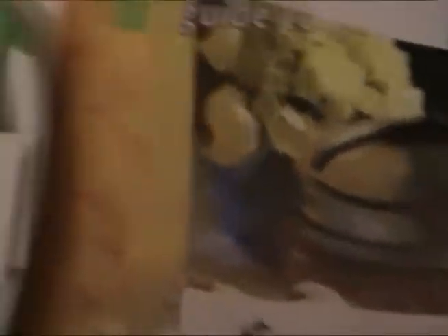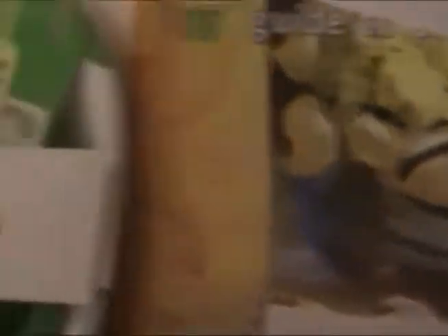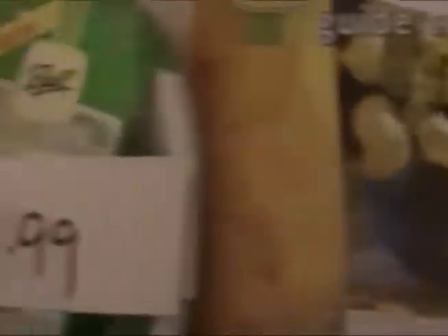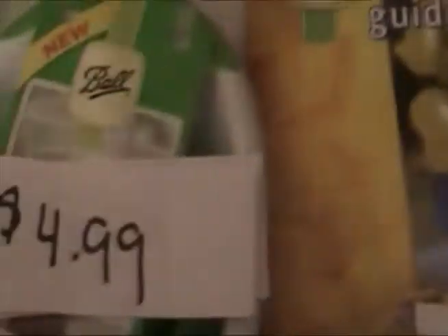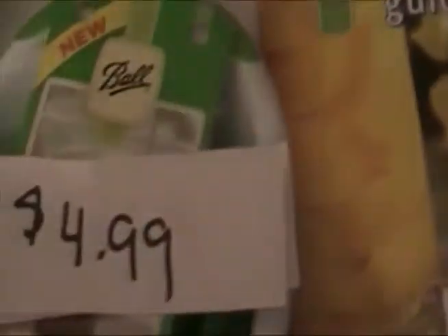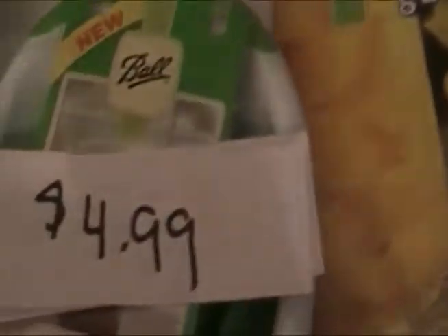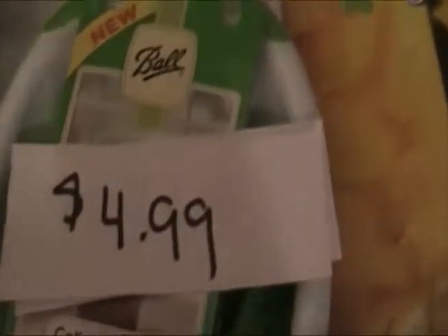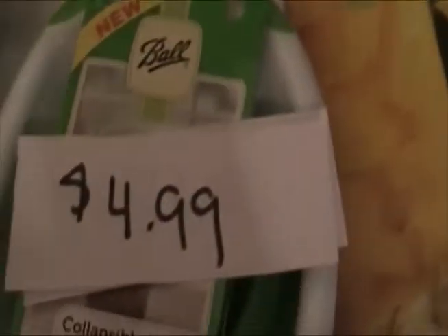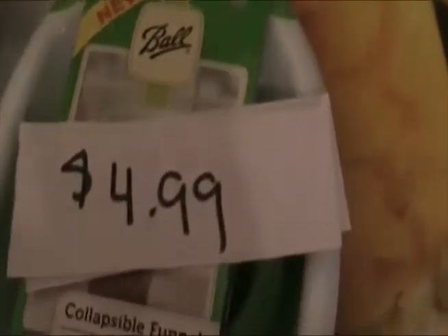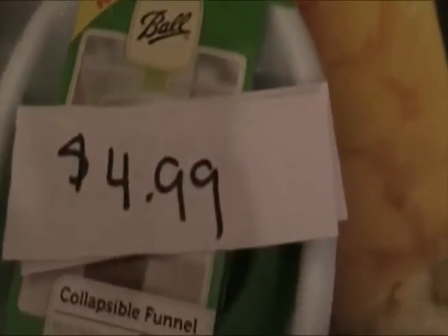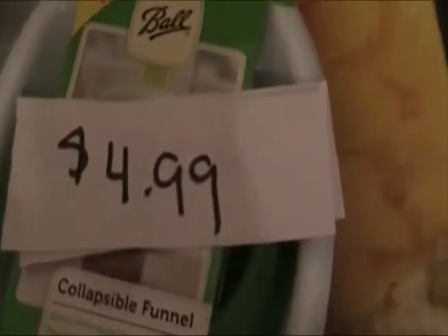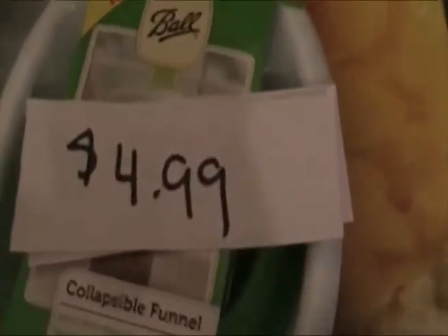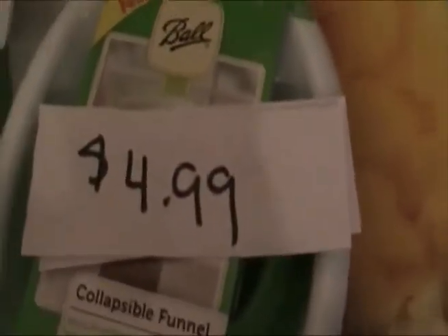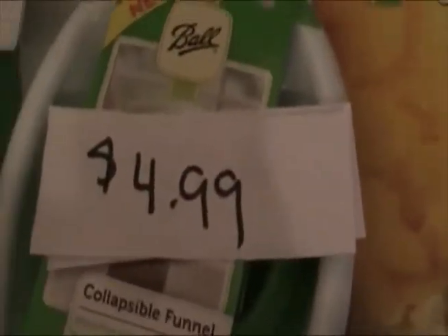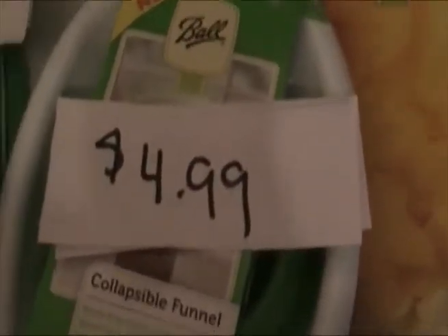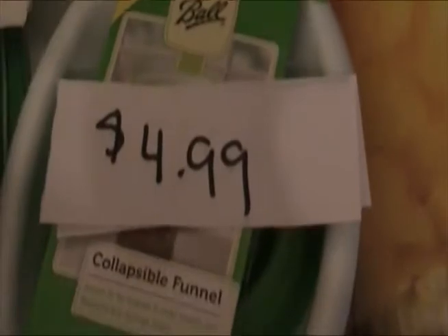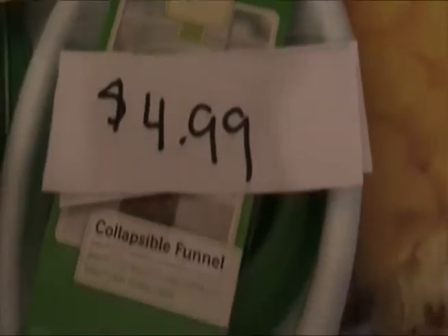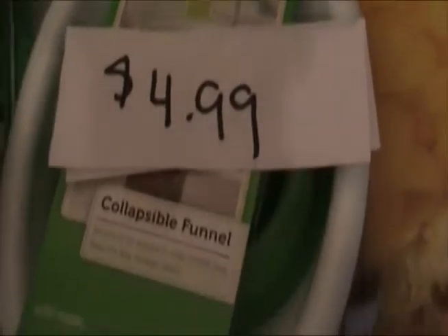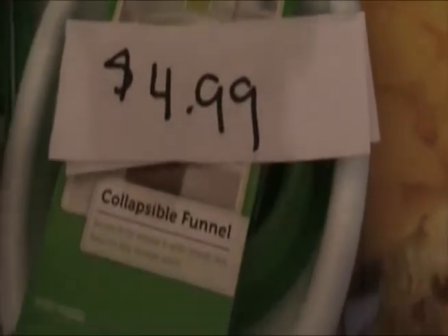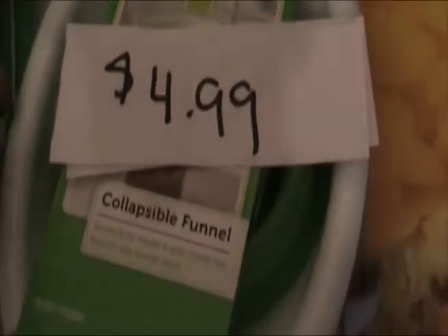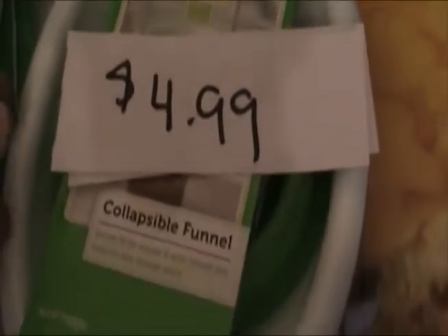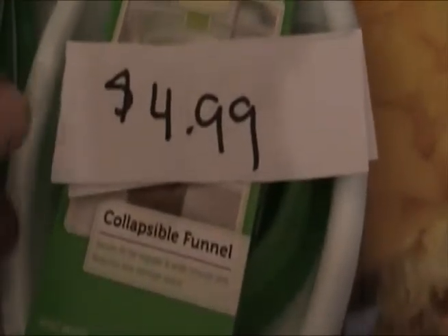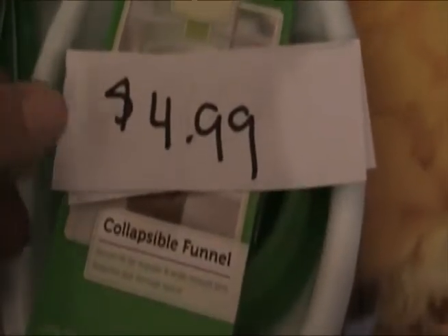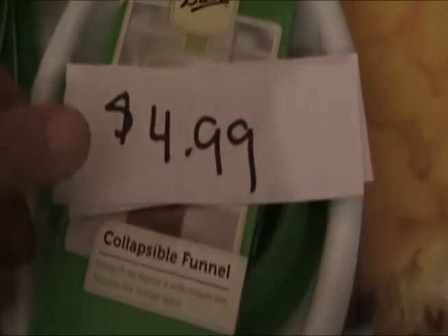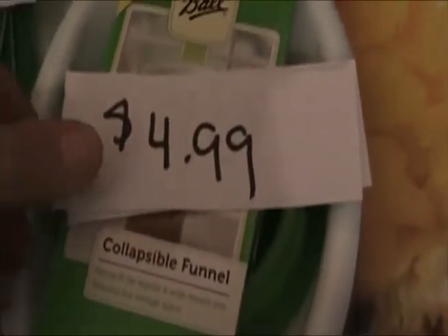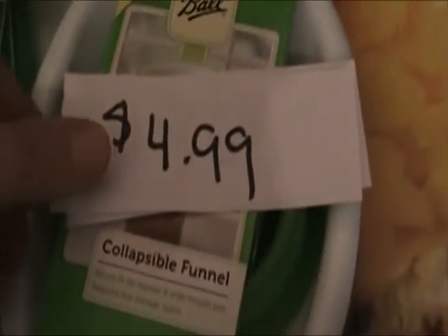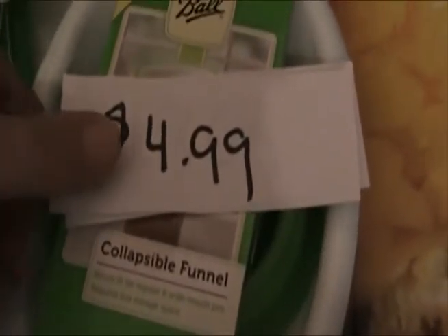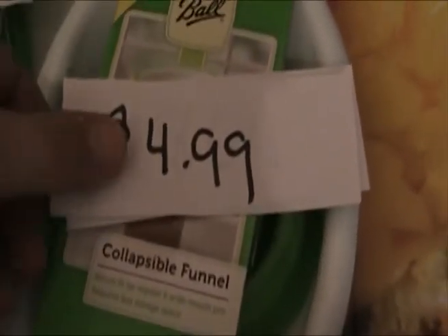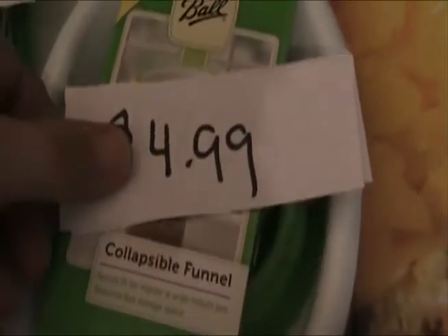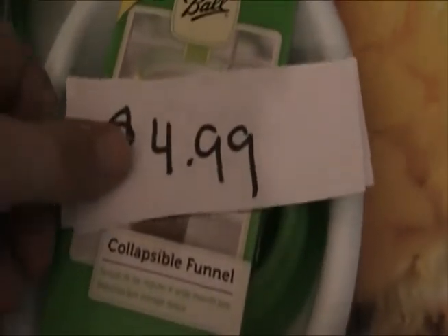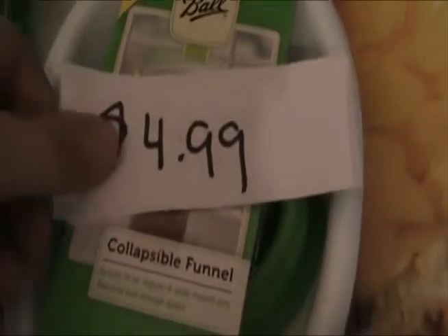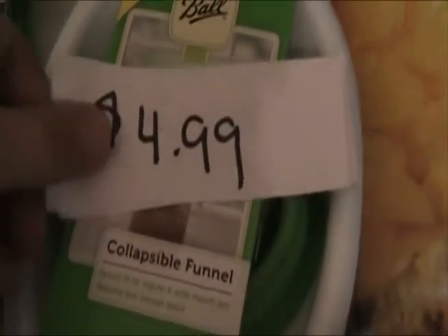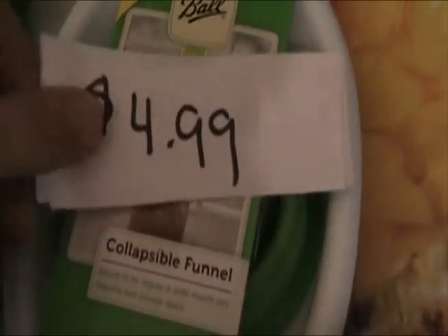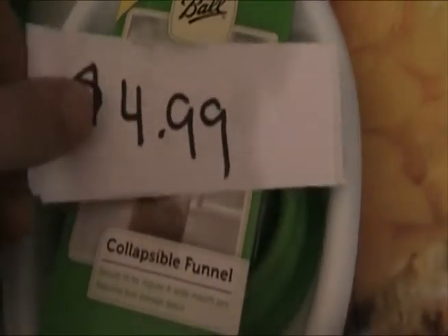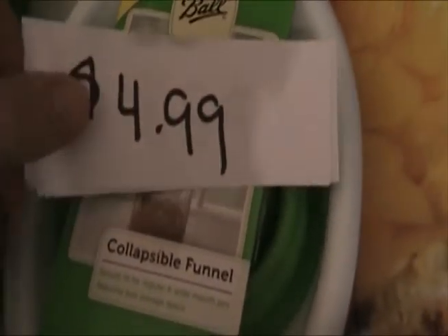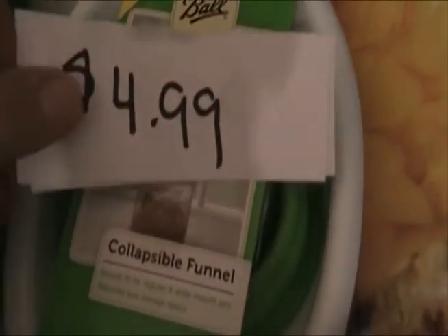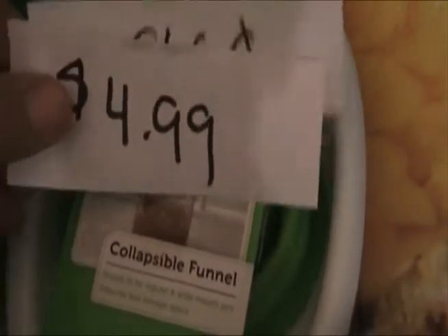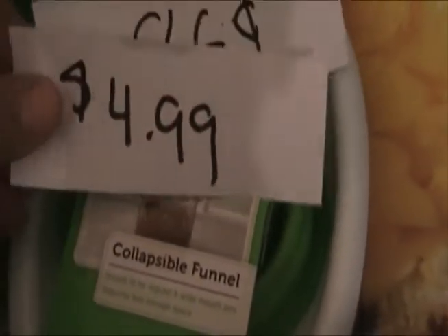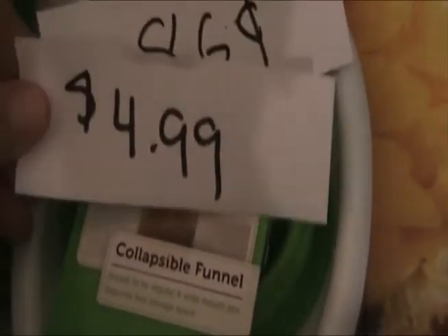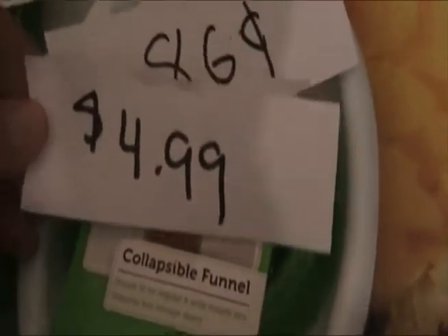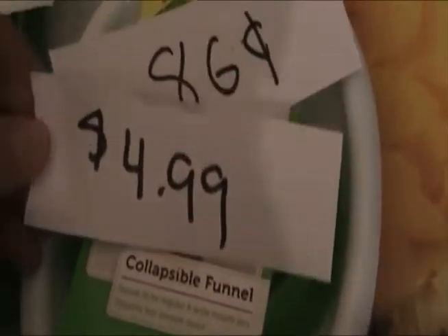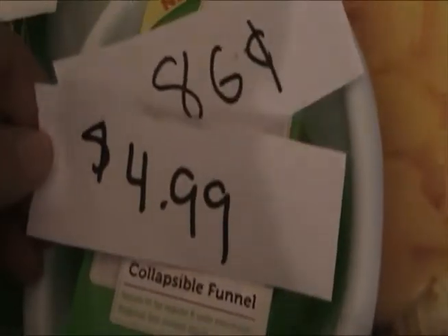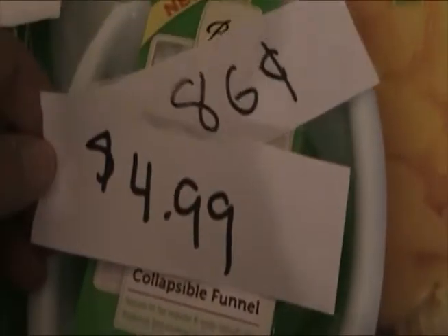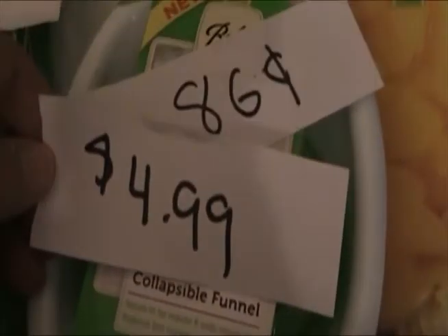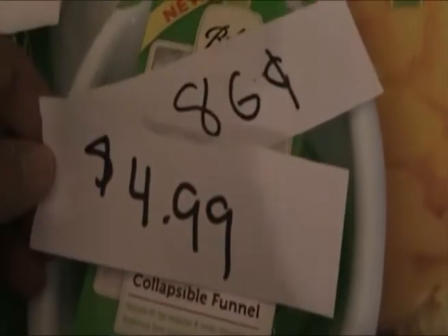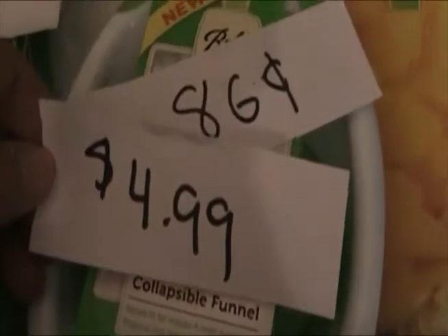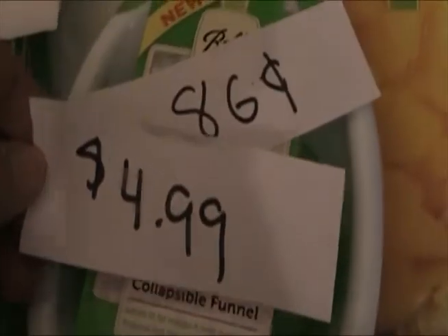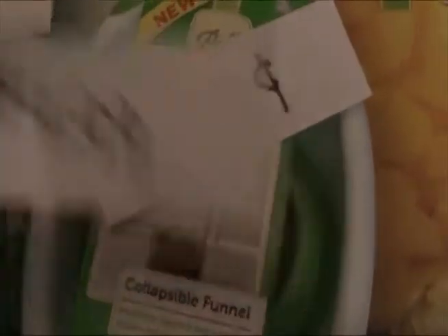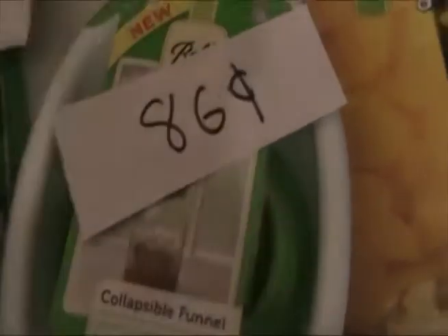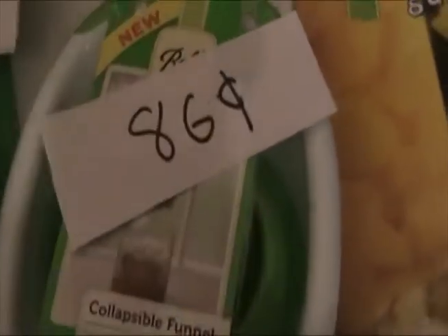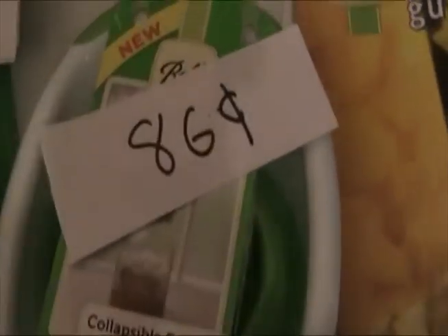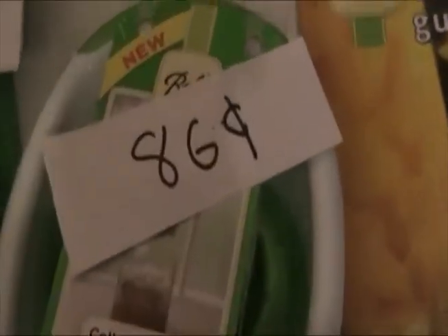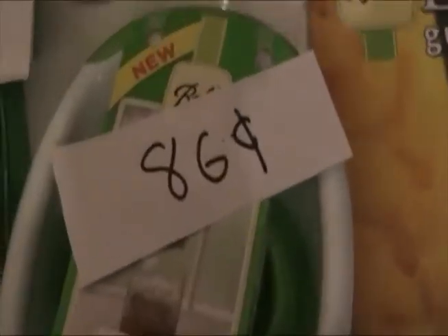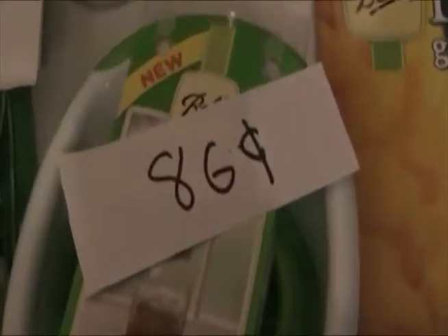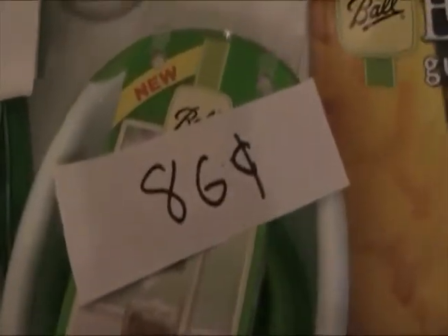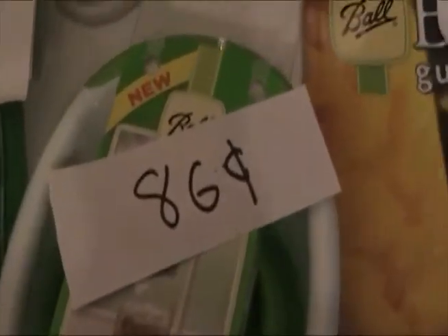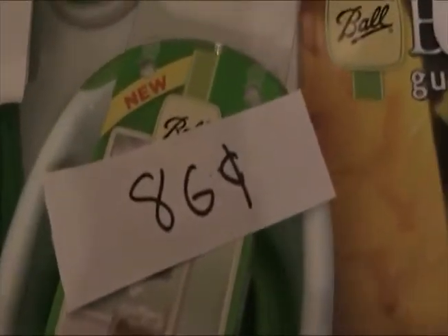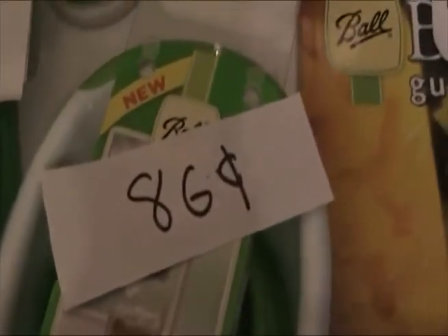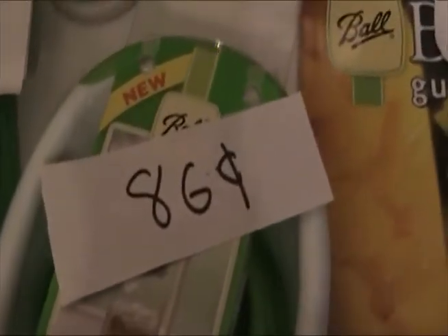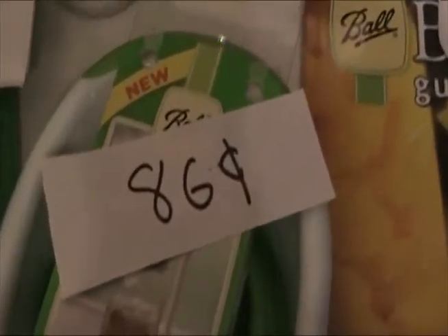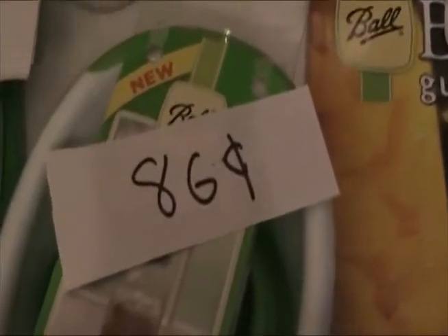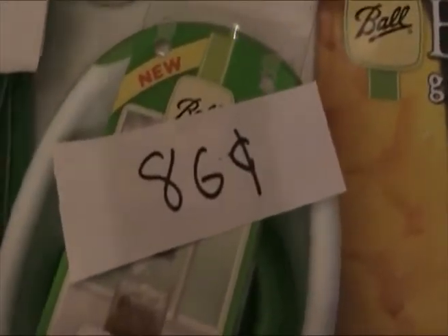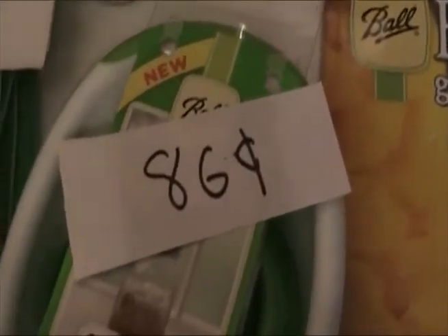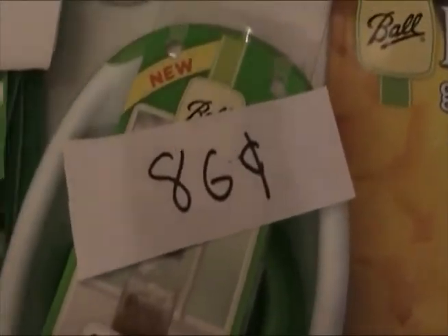Here's a collapsible funnel — brand new, collapsible funnel. Regularly $4.99, I got it for $0.86.